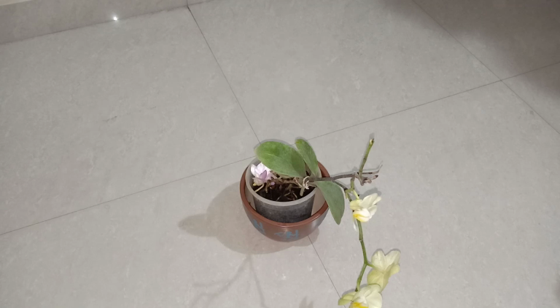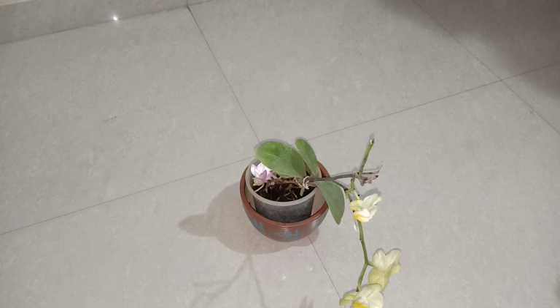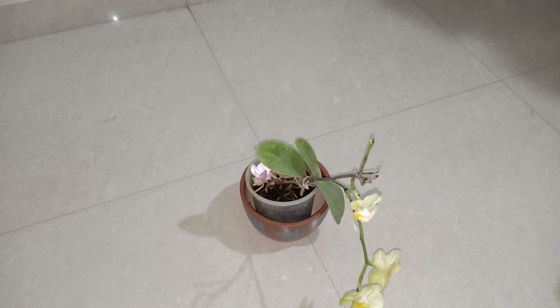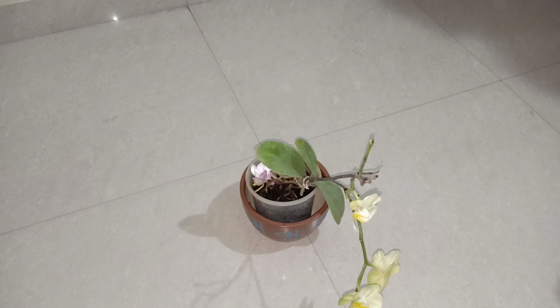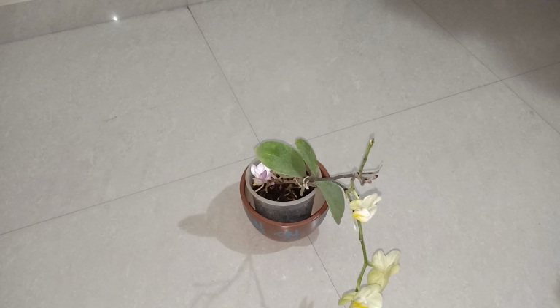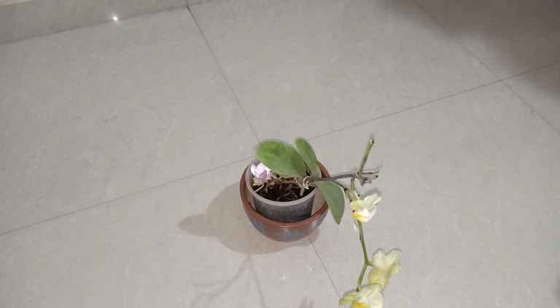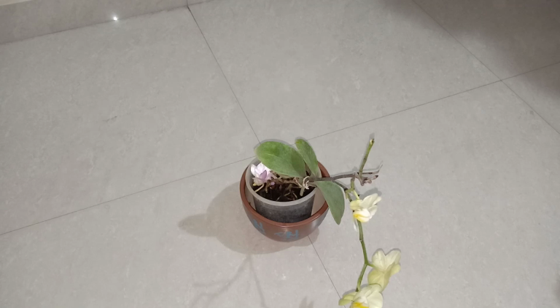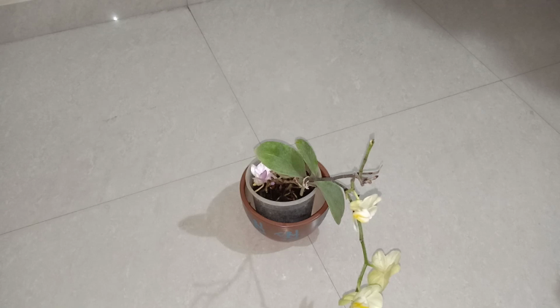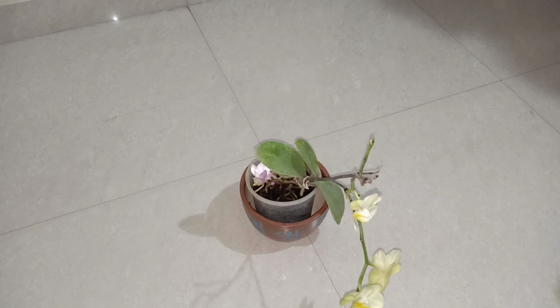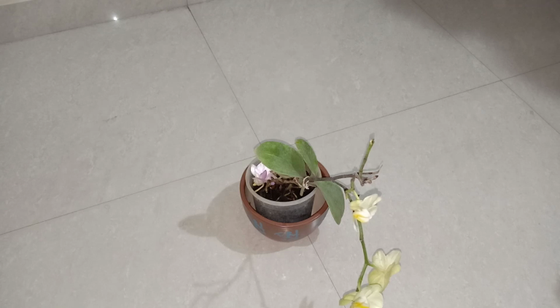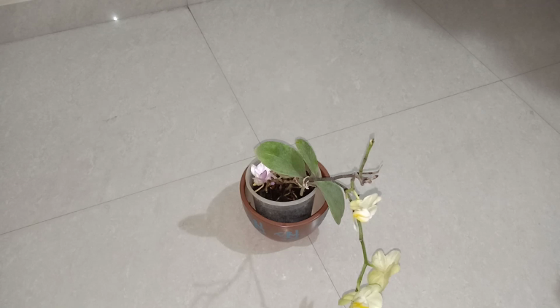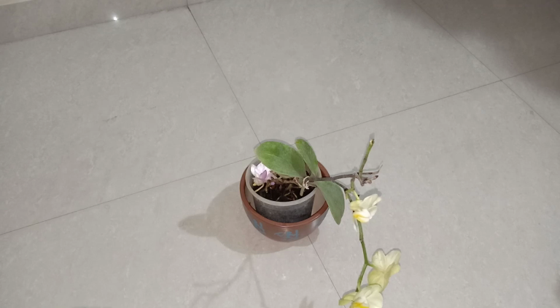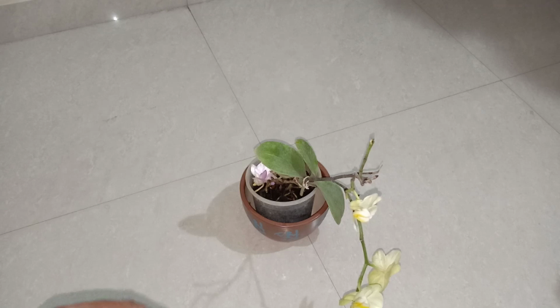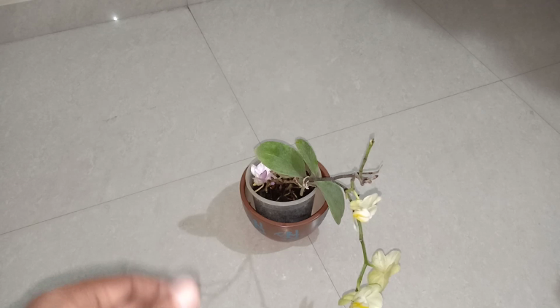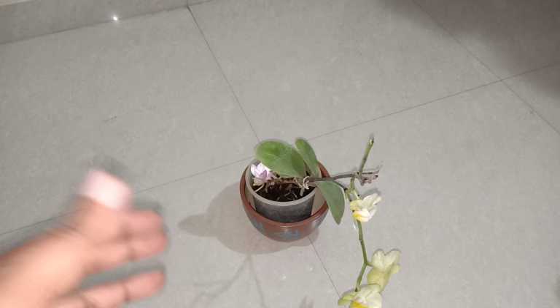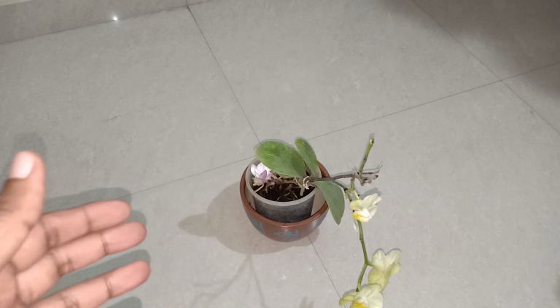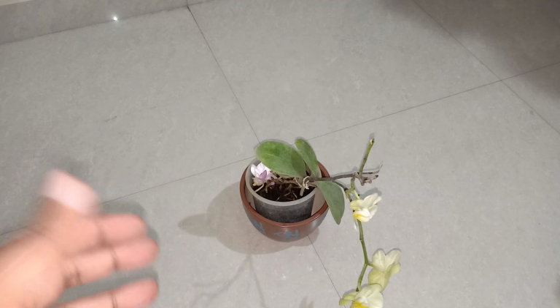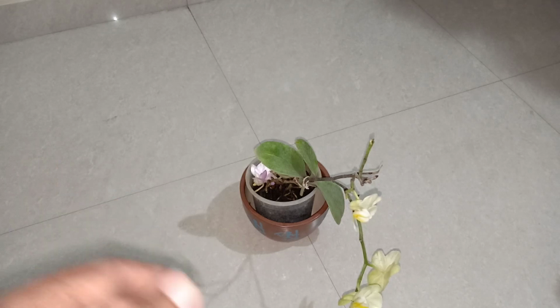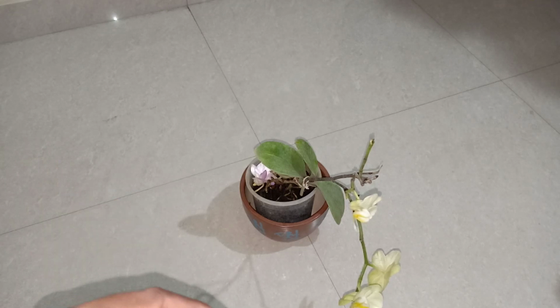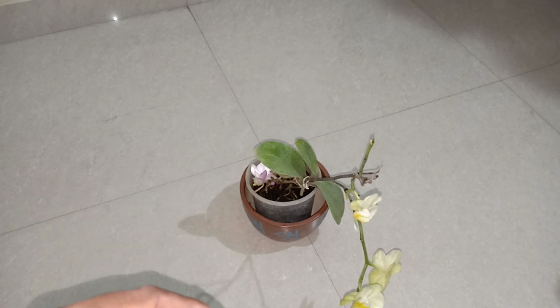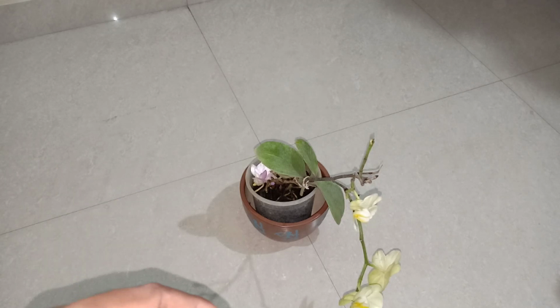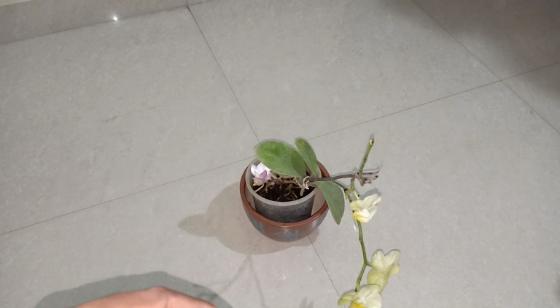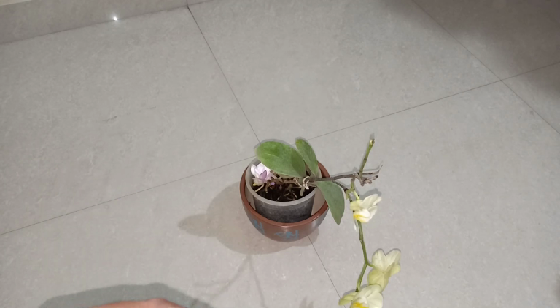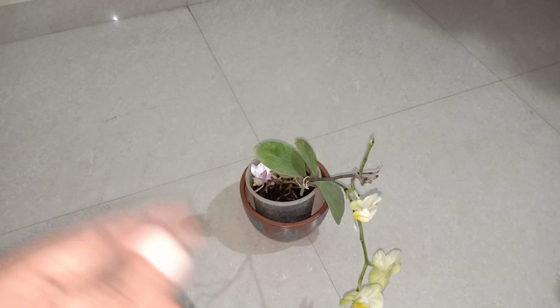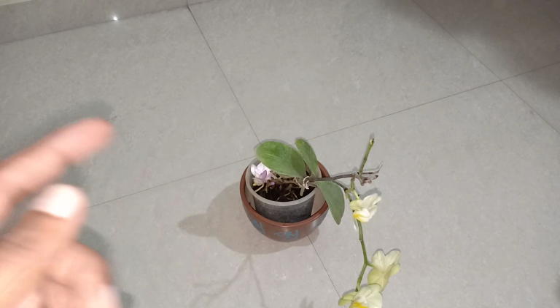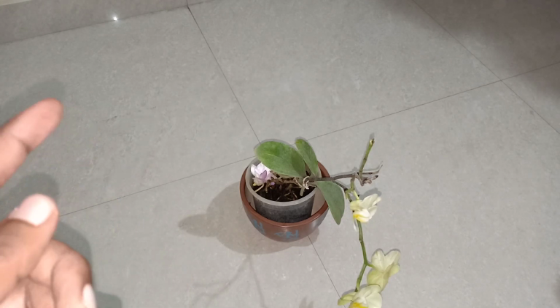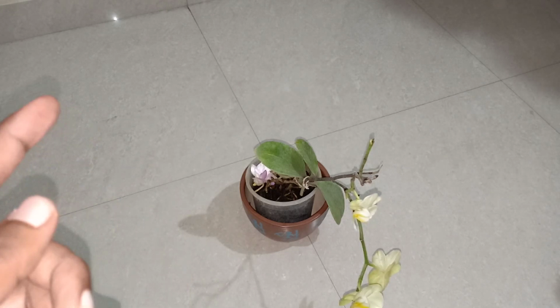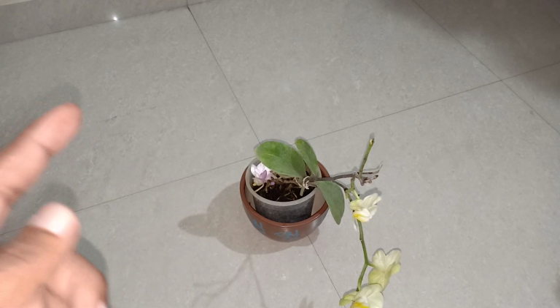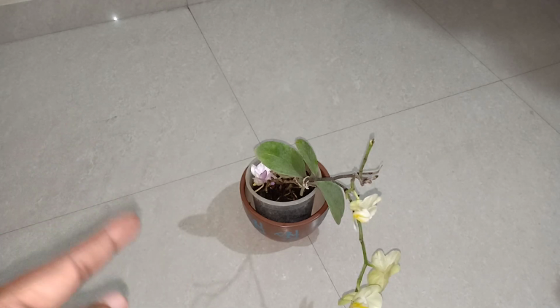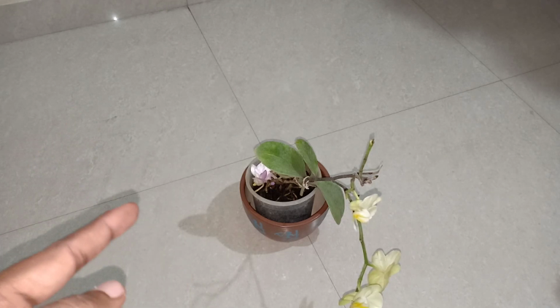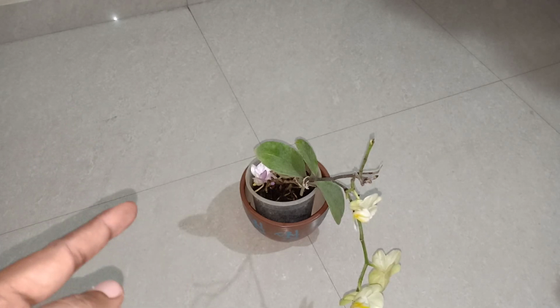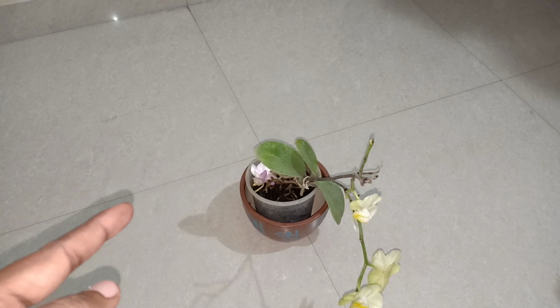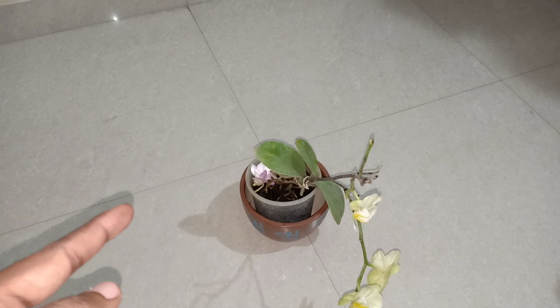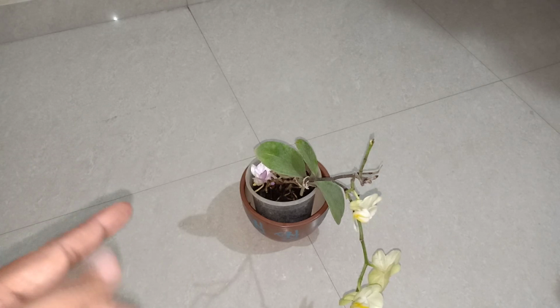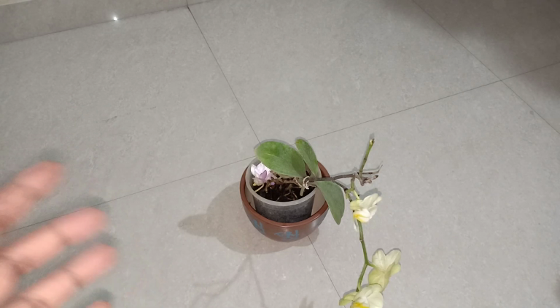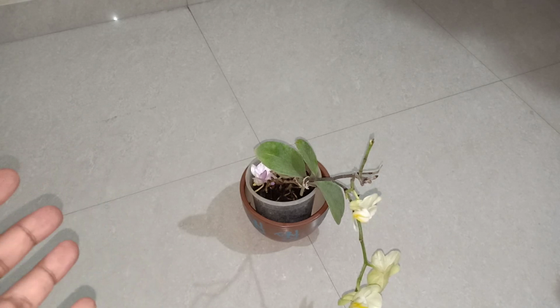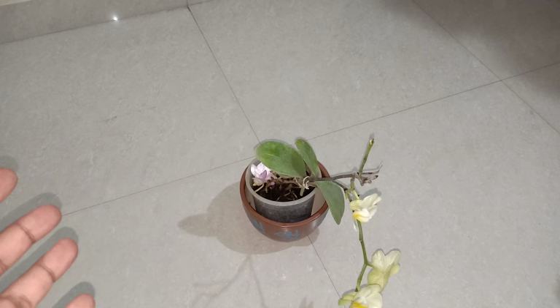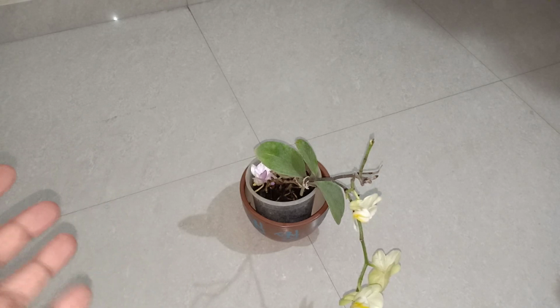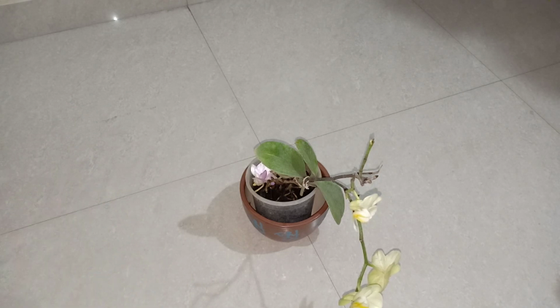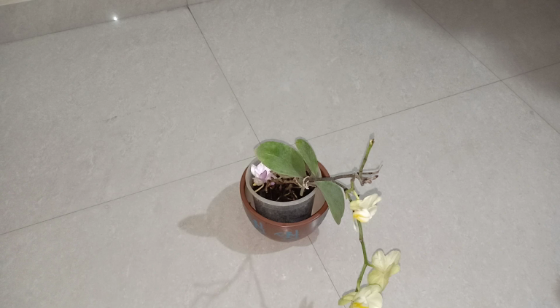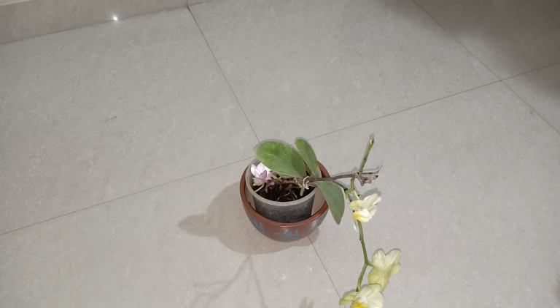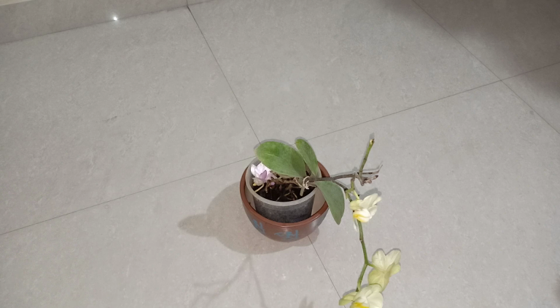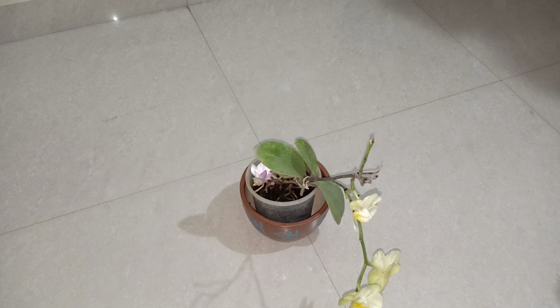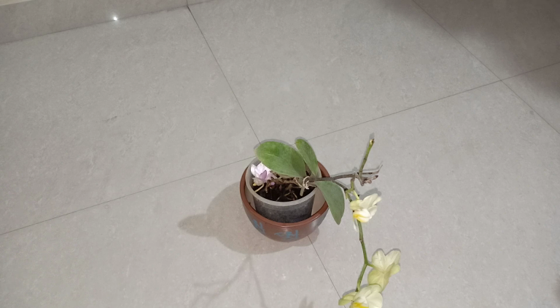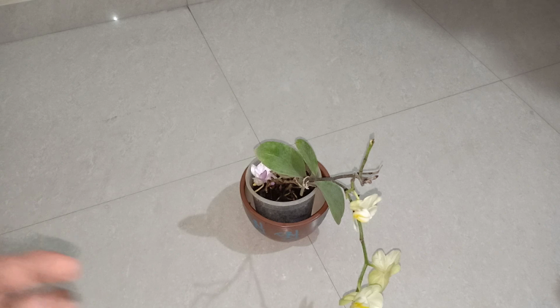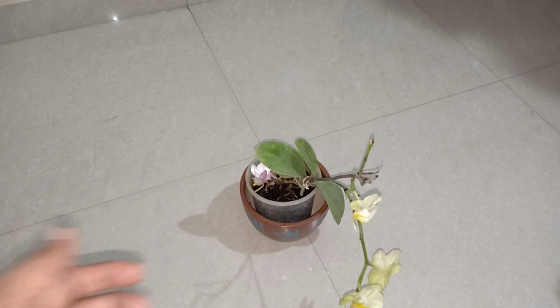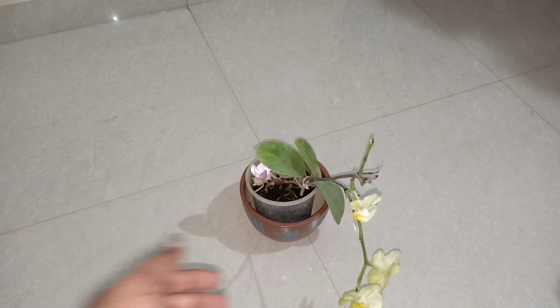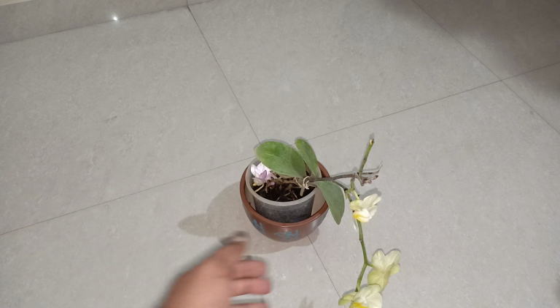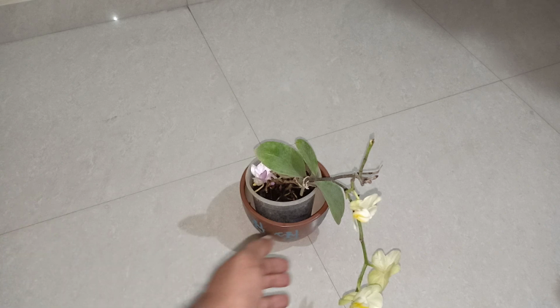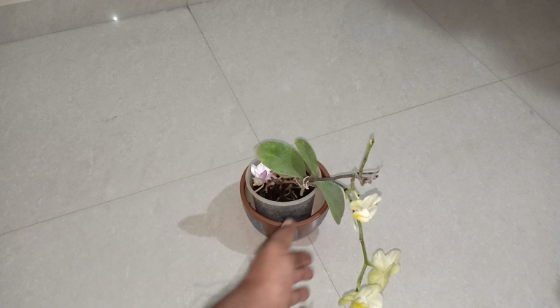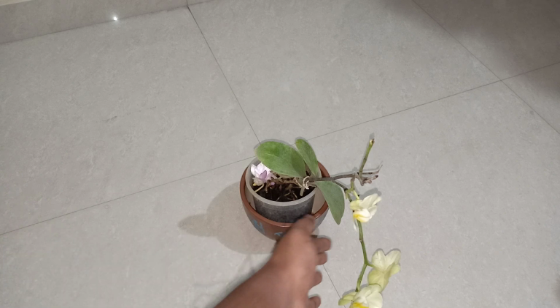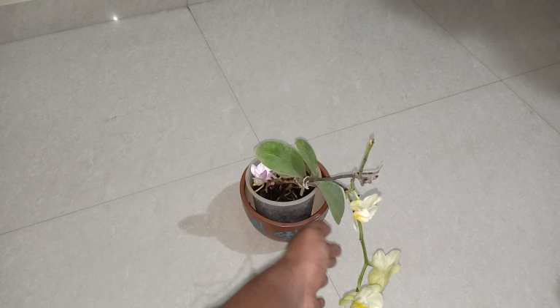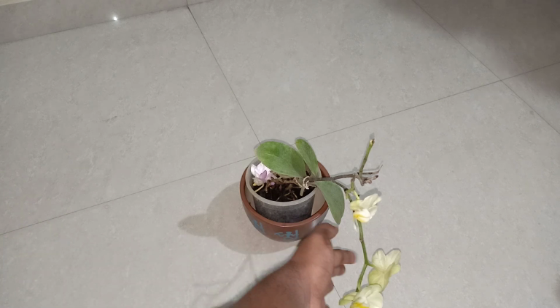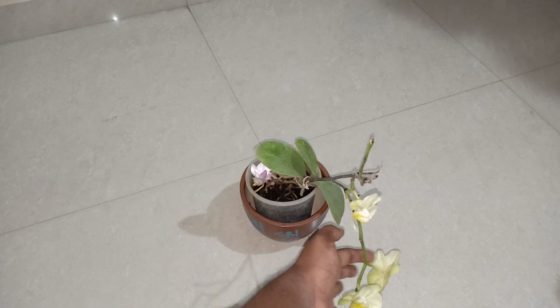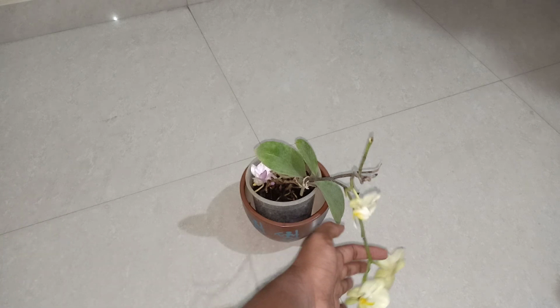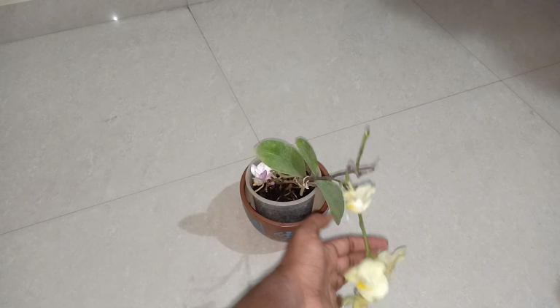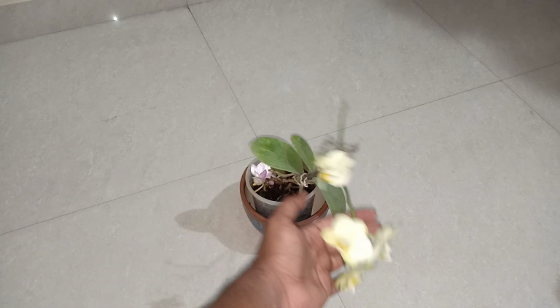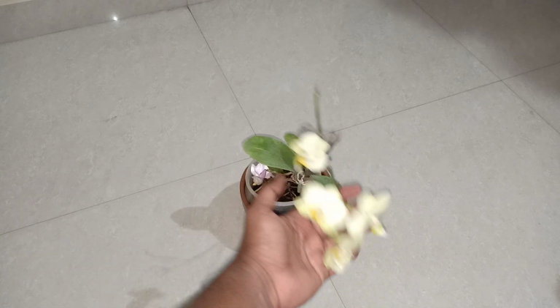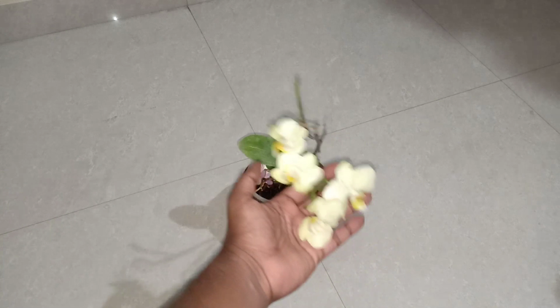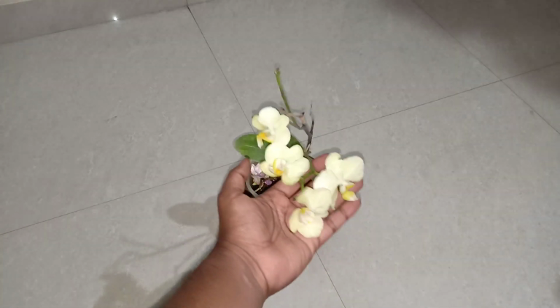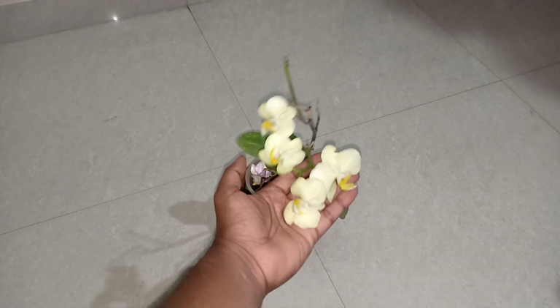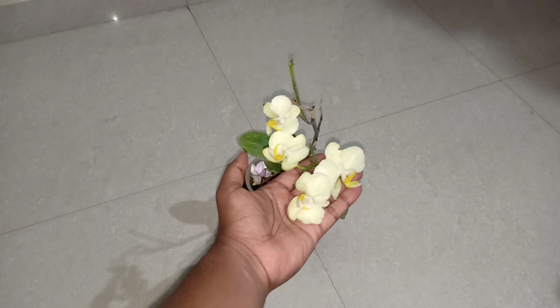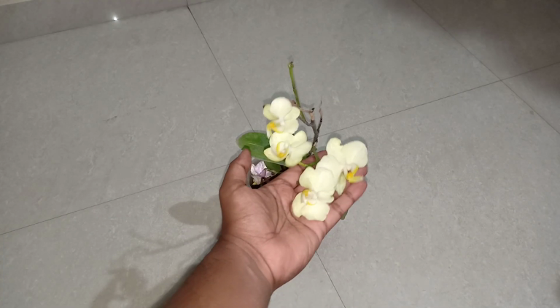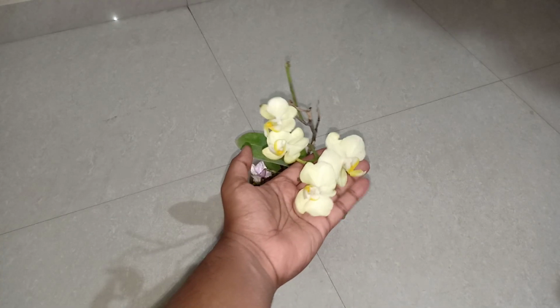Hello everyone, welcome to Urbanscape Bangalore. In this episode we will be talking about the Phalaenopsis orchid care.